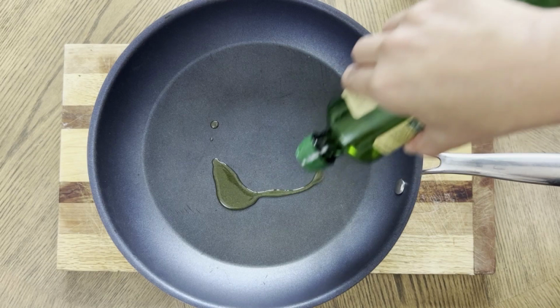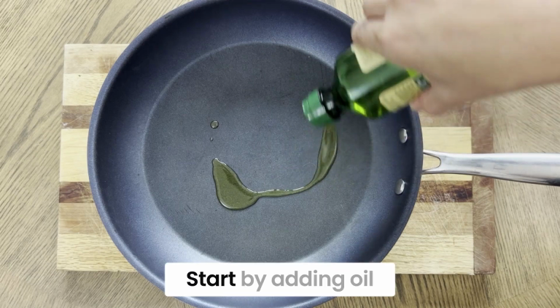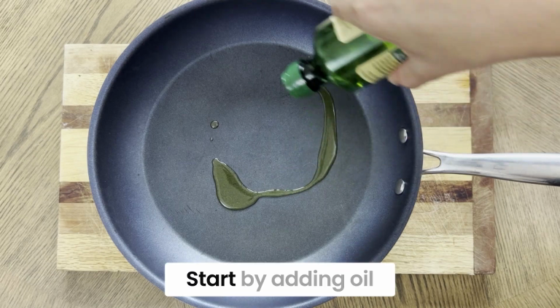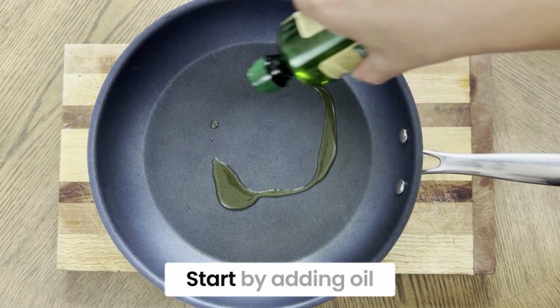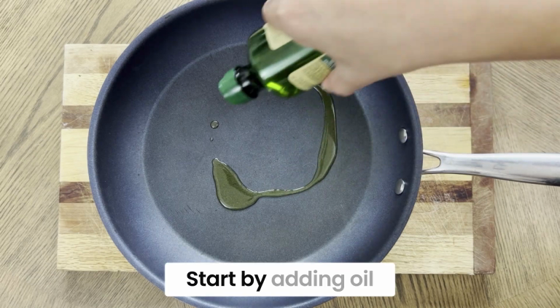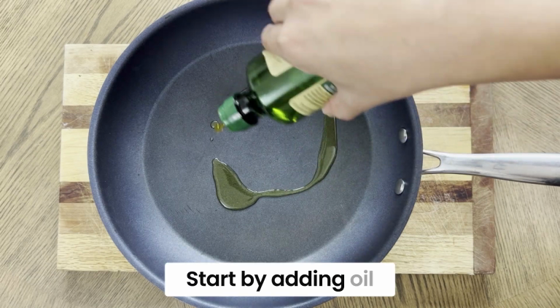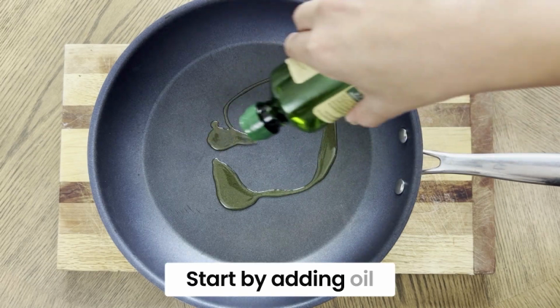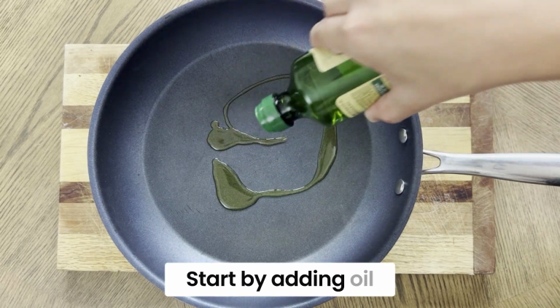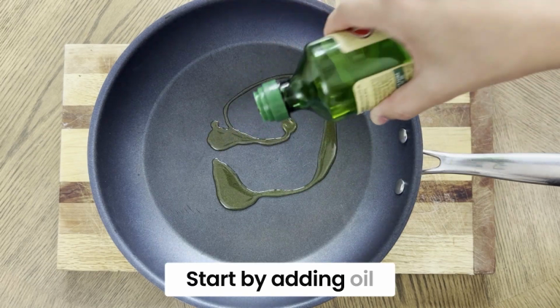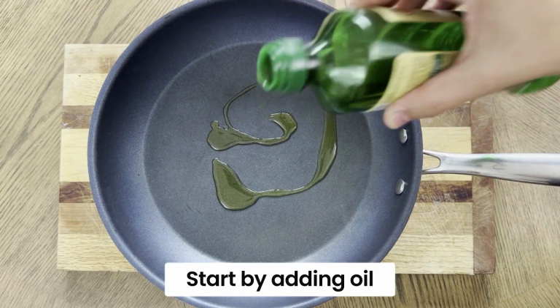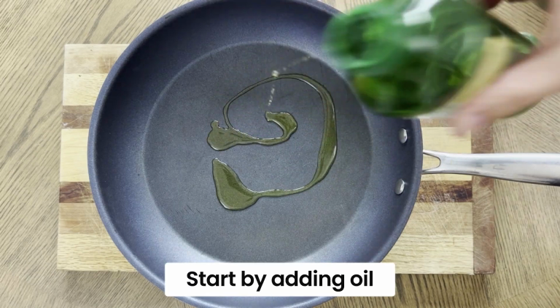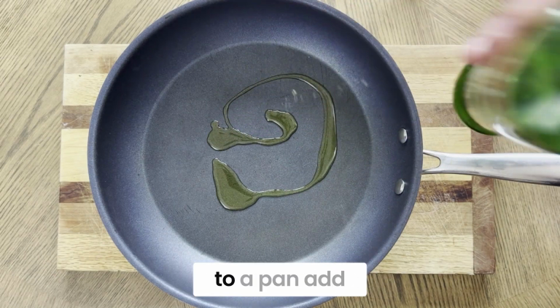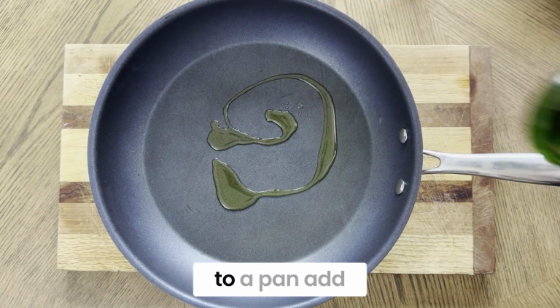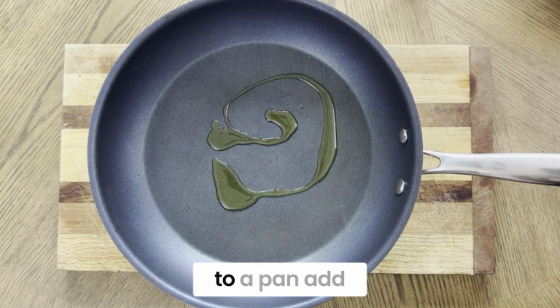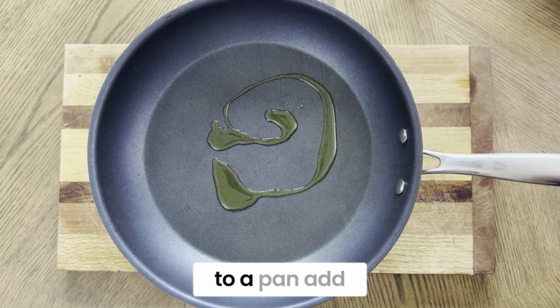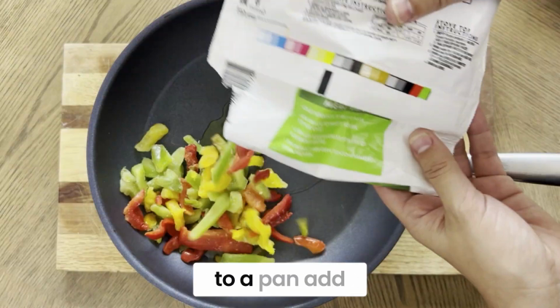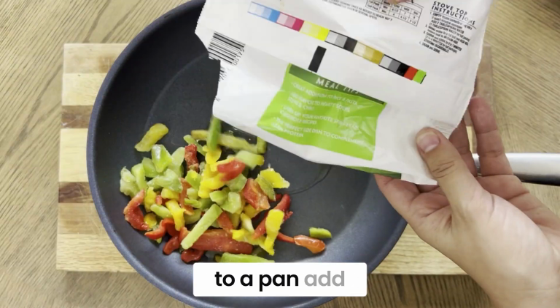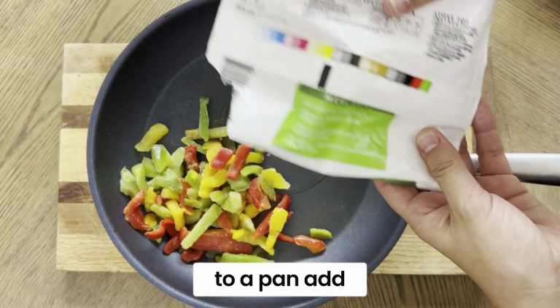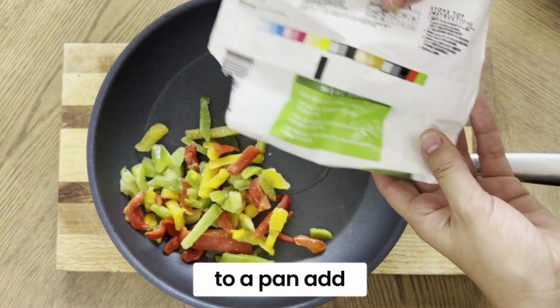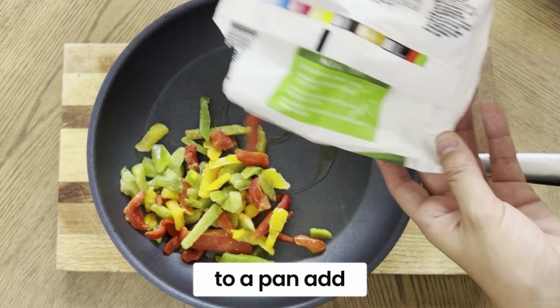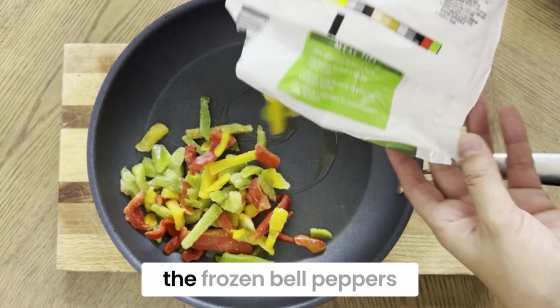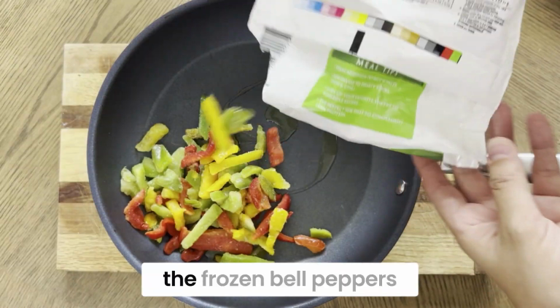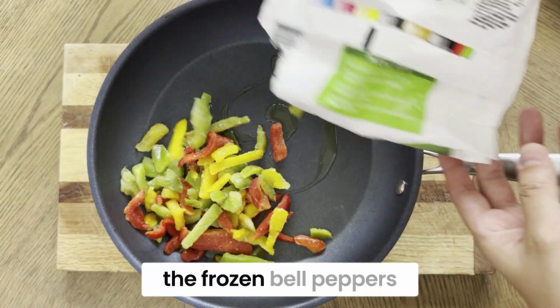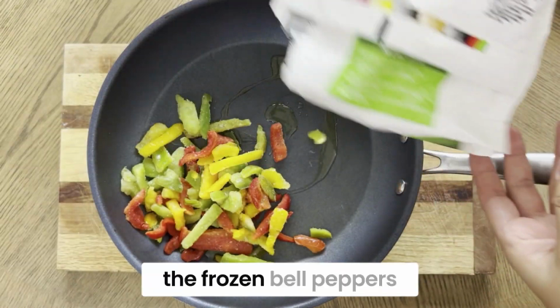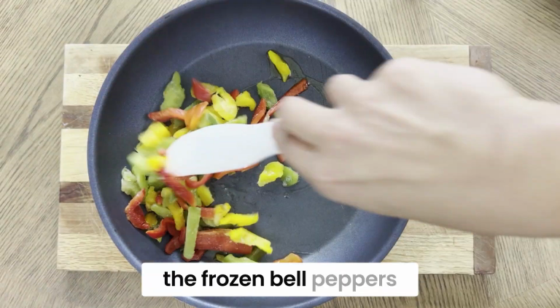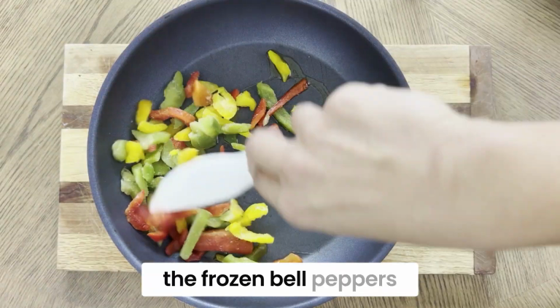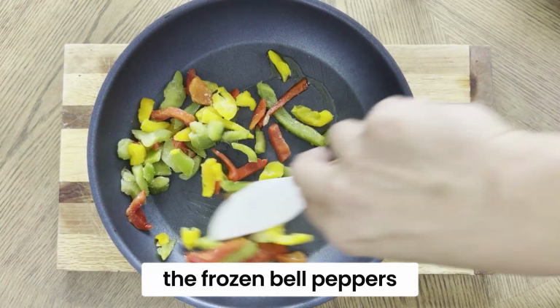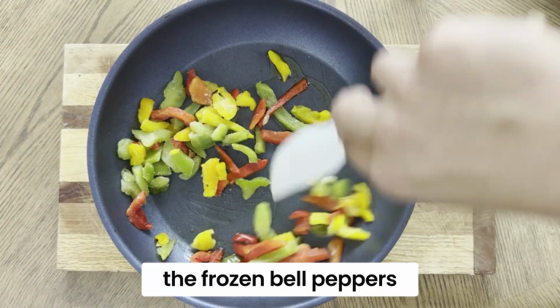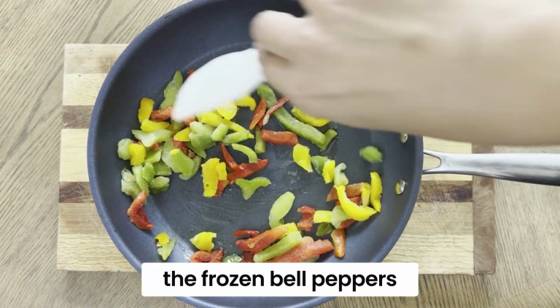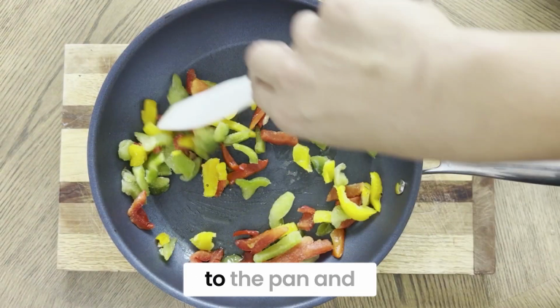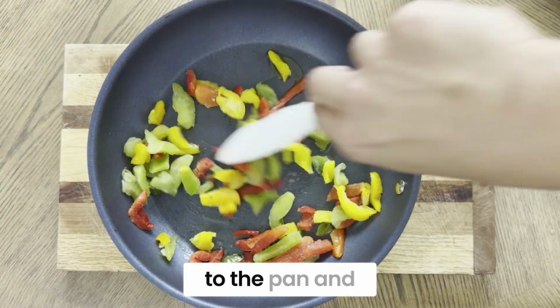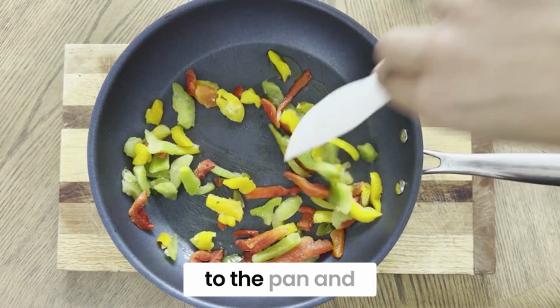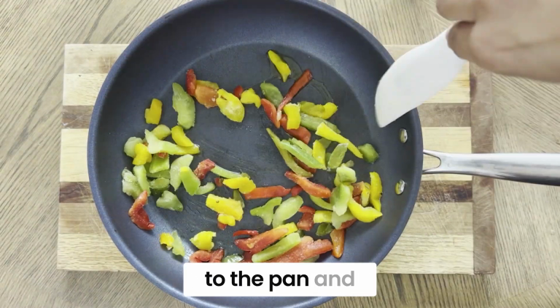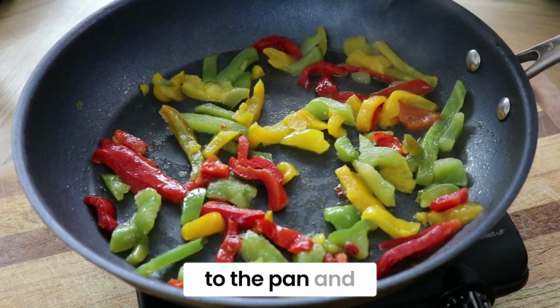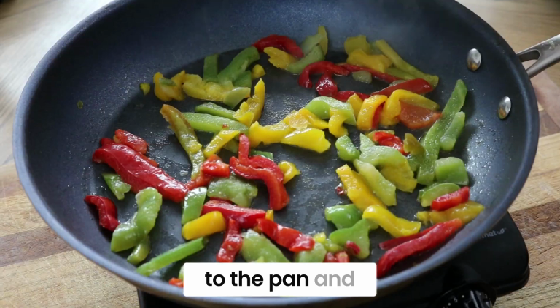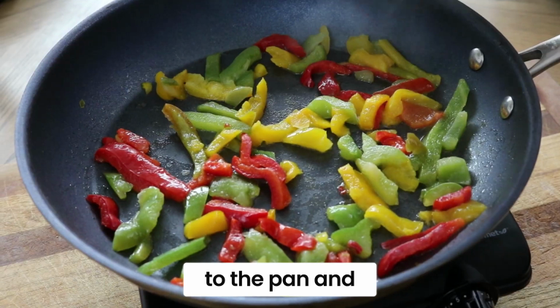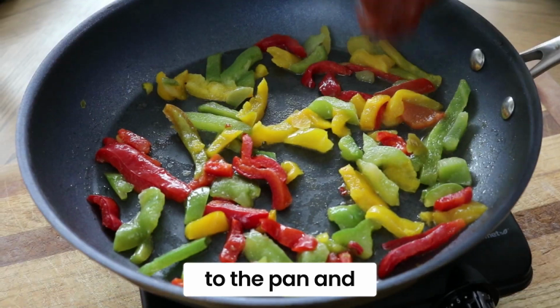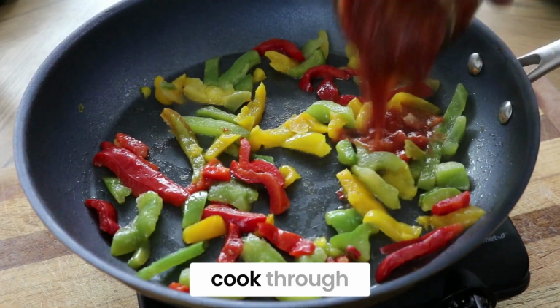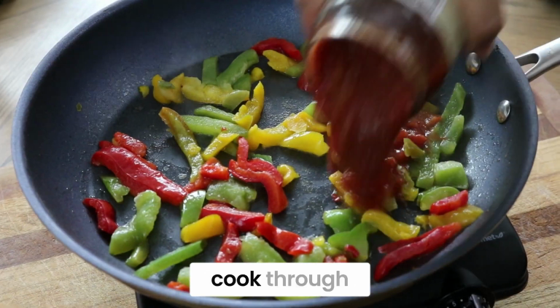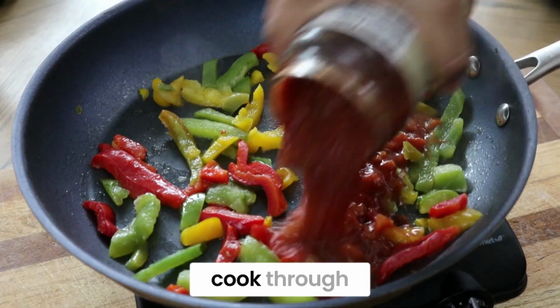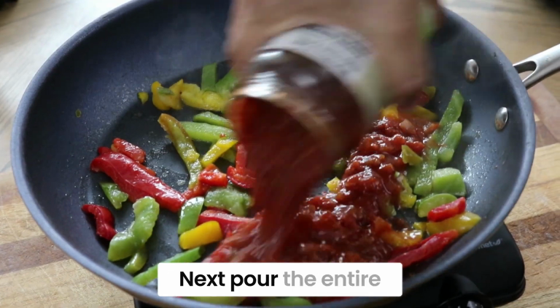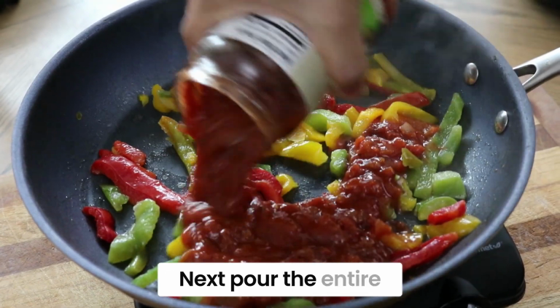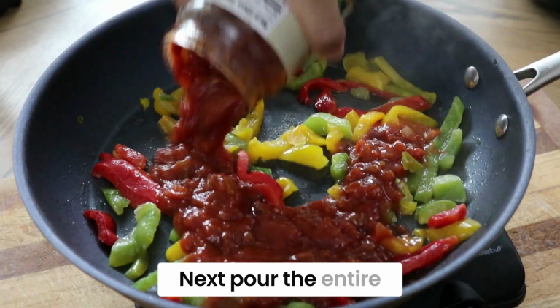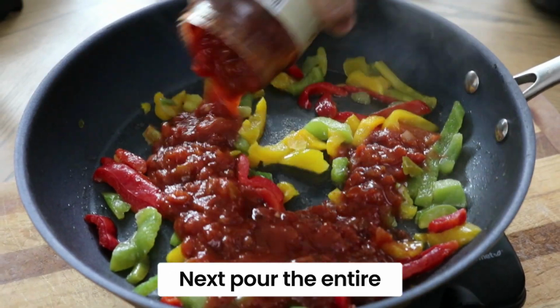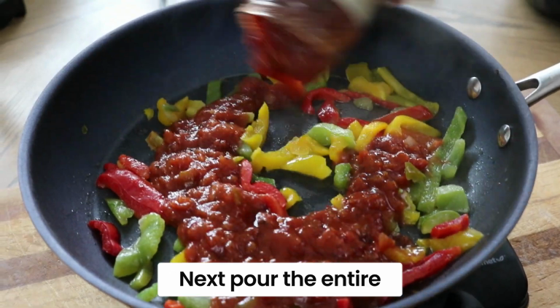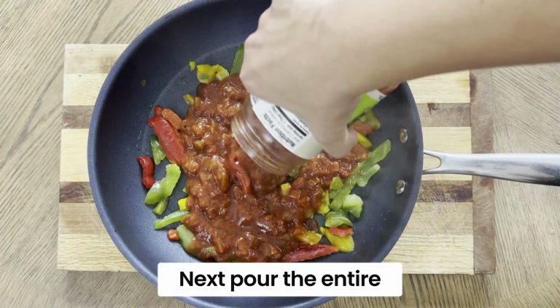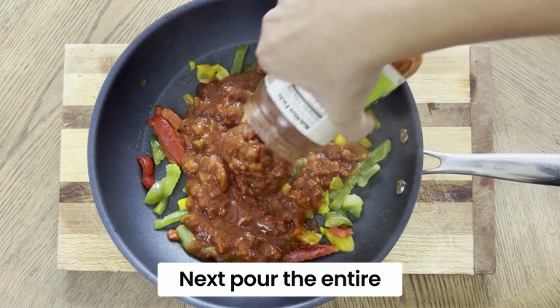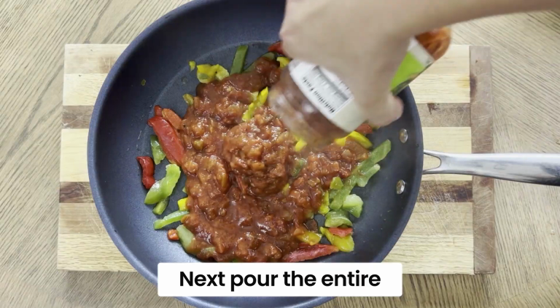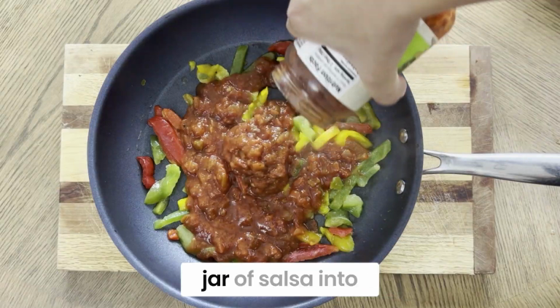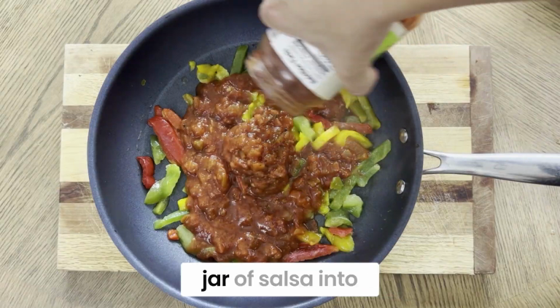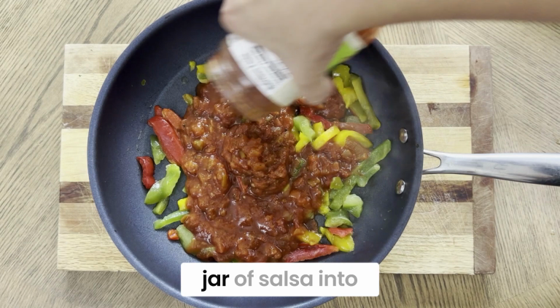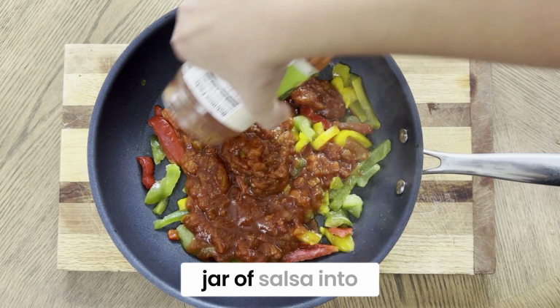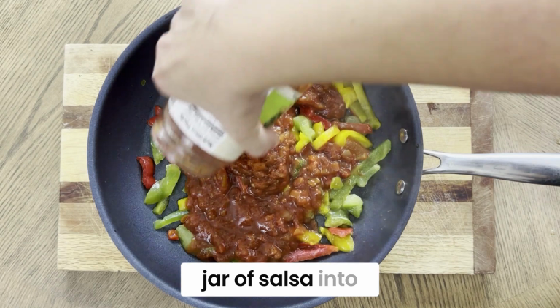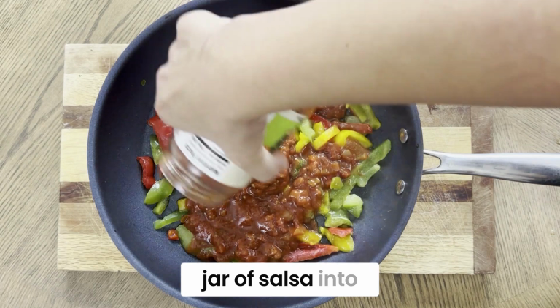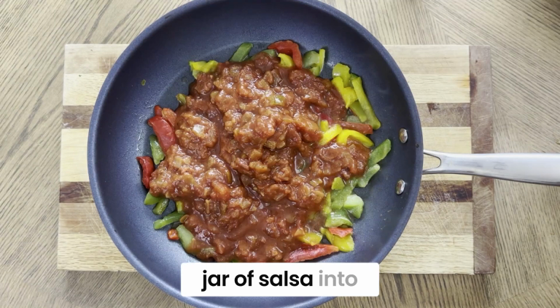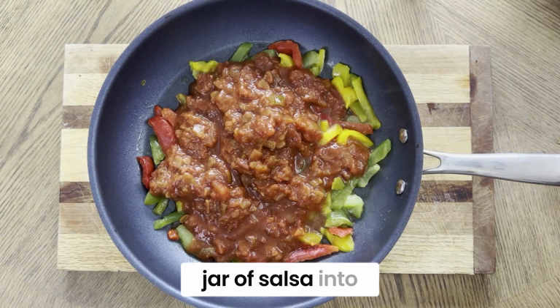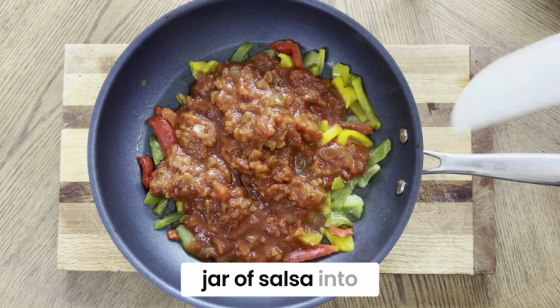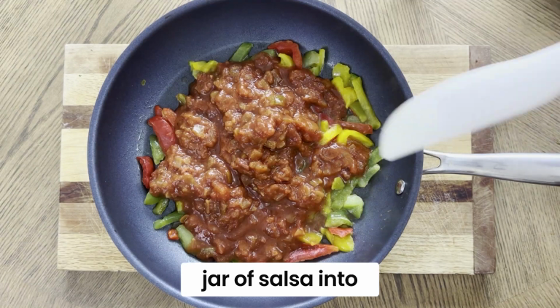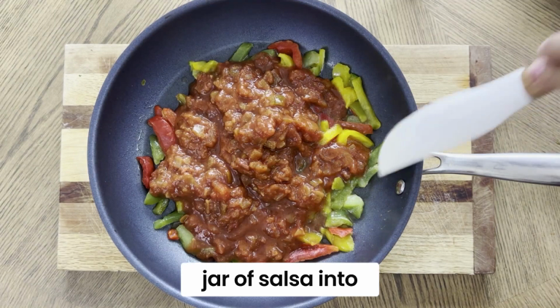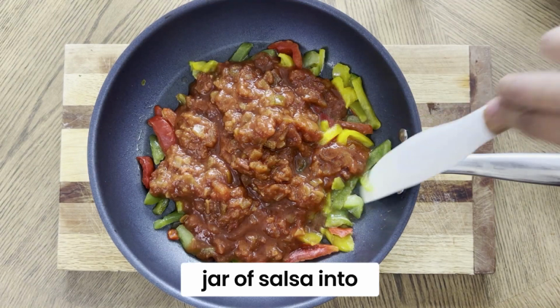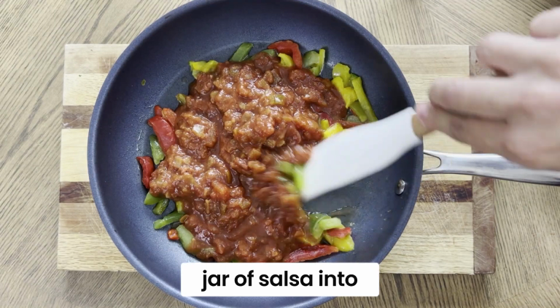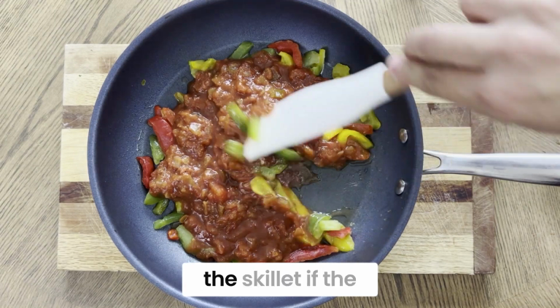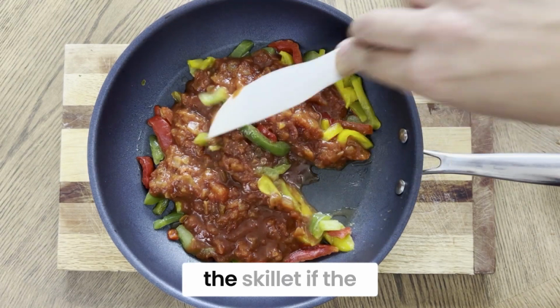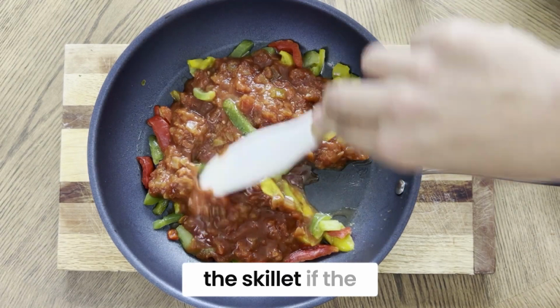Start by adding oil to a pan. Add the frozen bell peppers to the pan and pour the entire jar of salsa into the skillet.